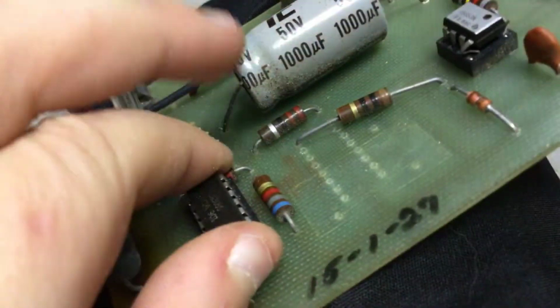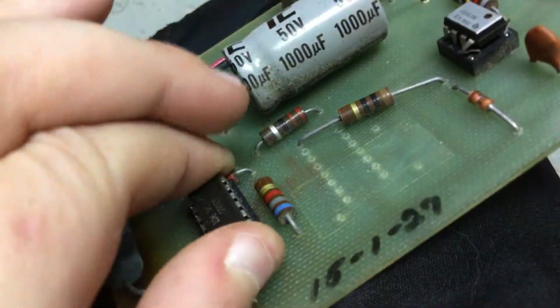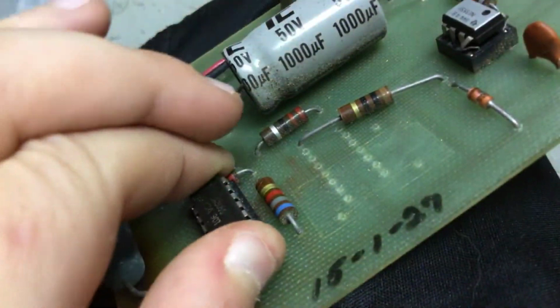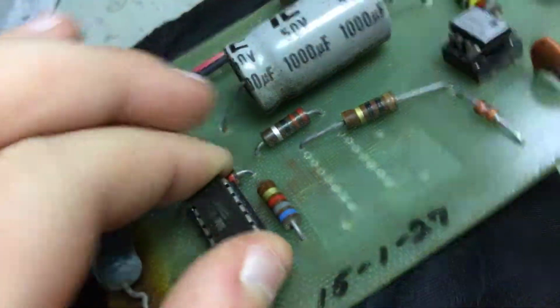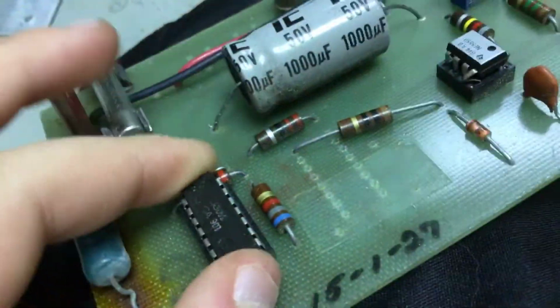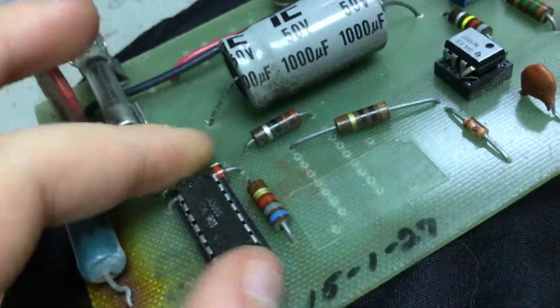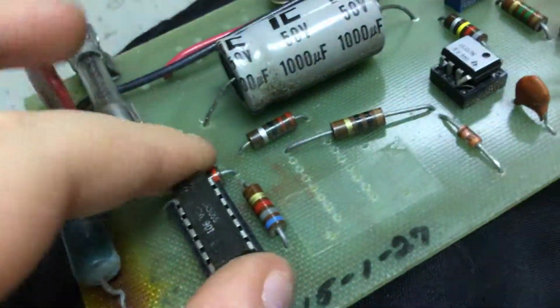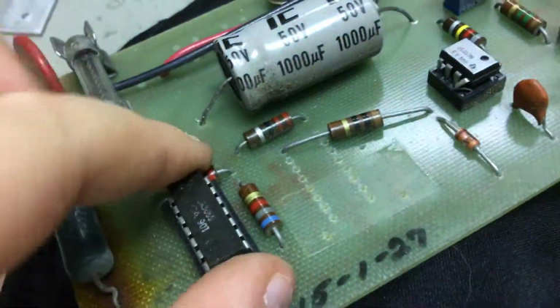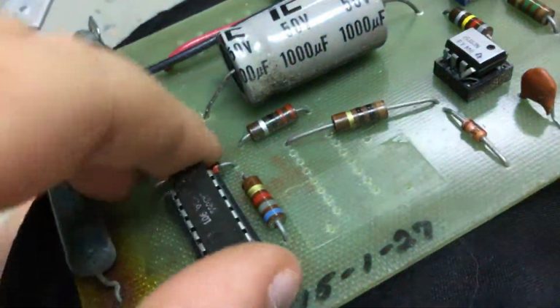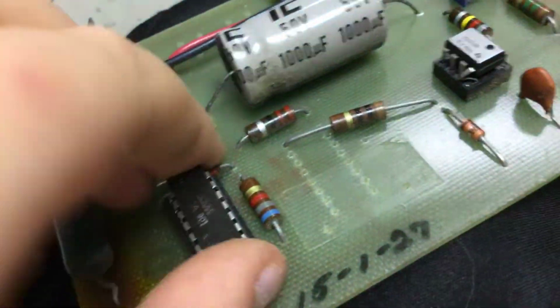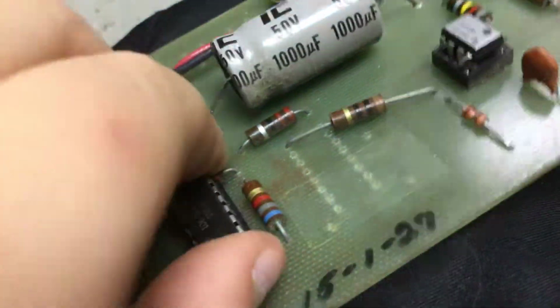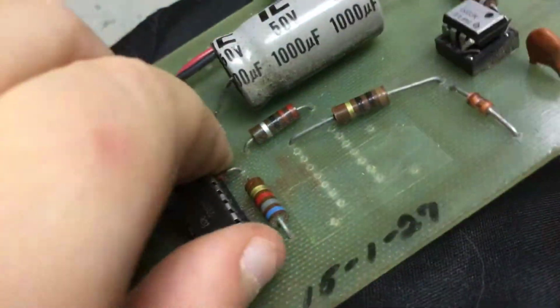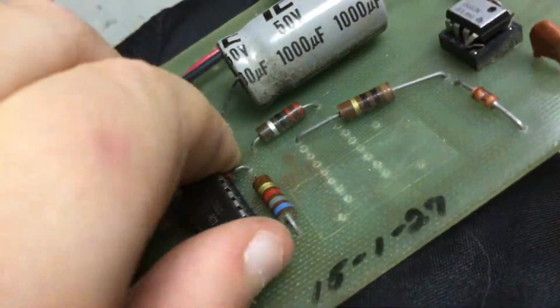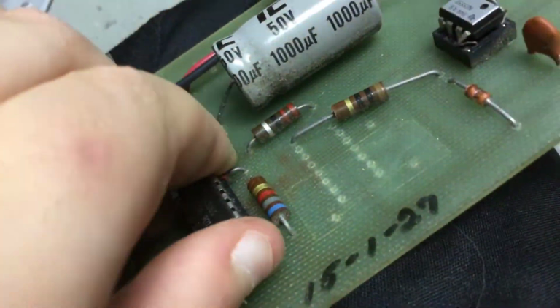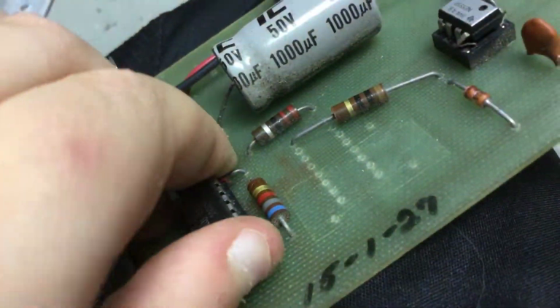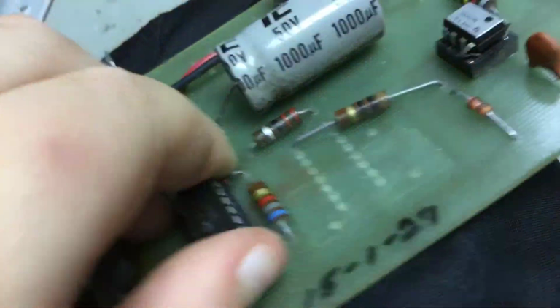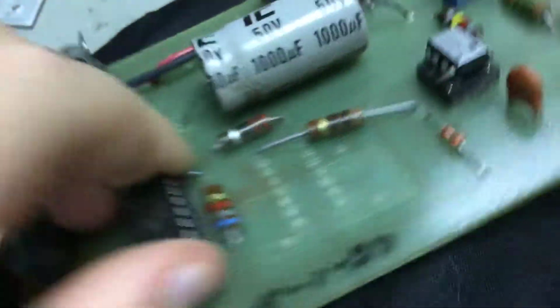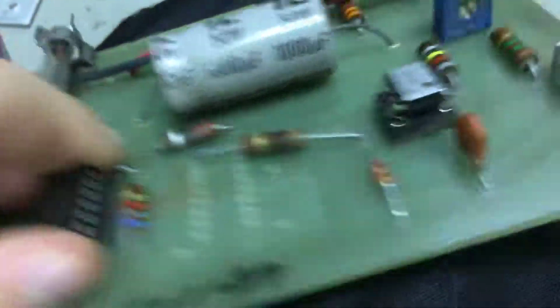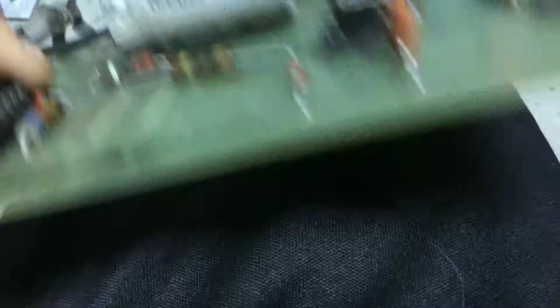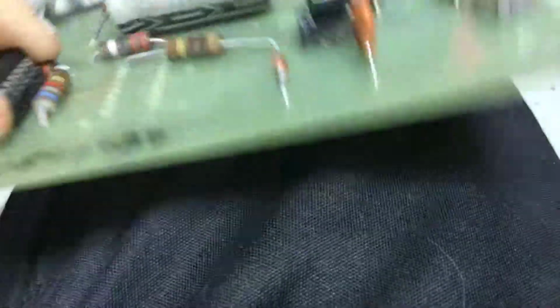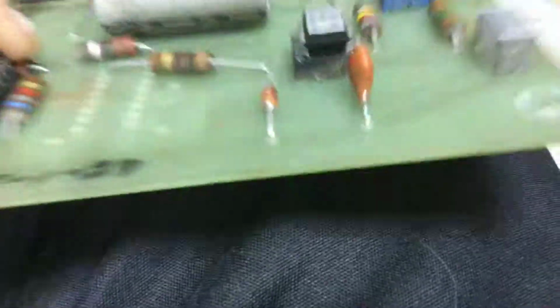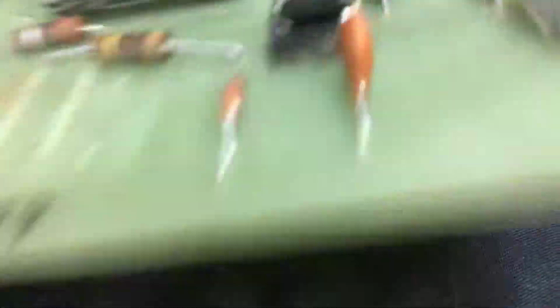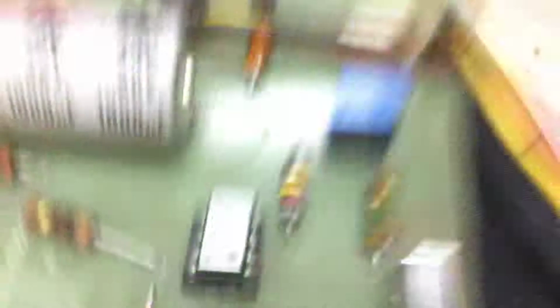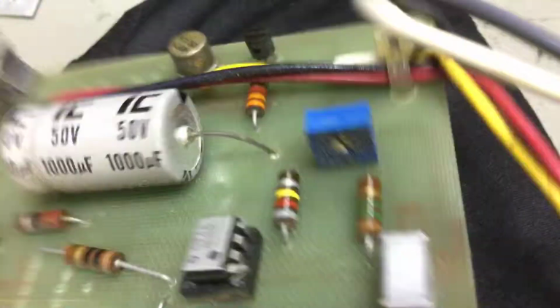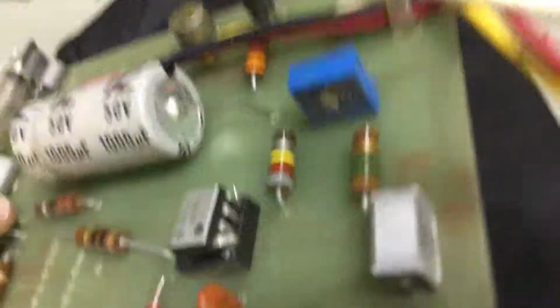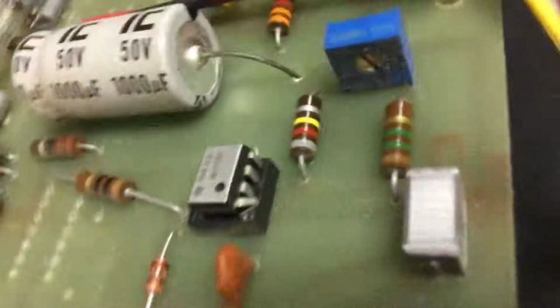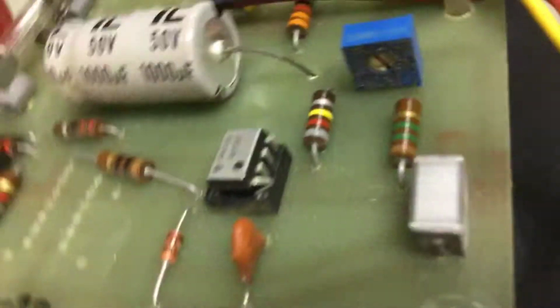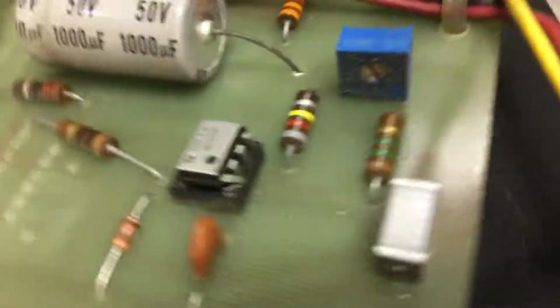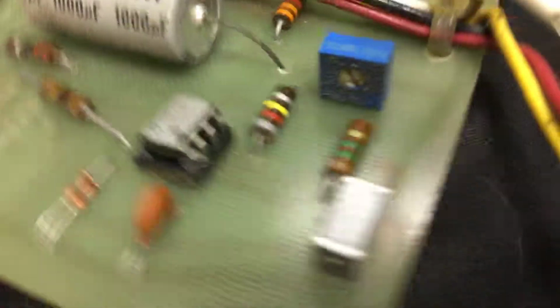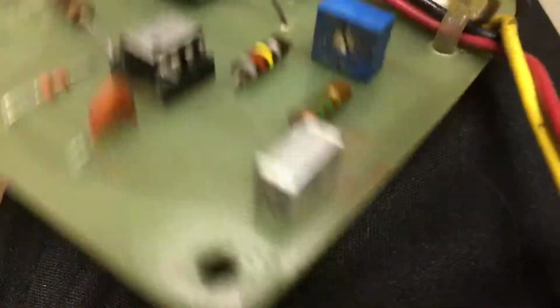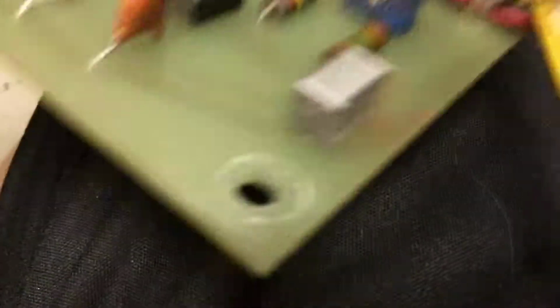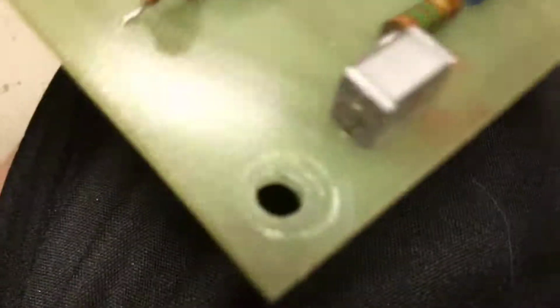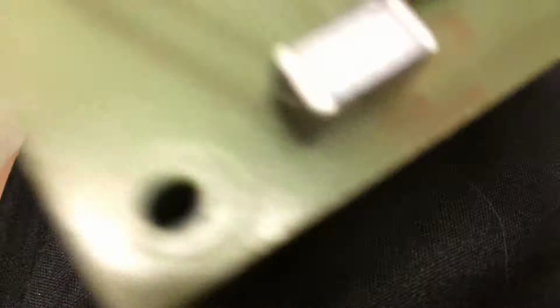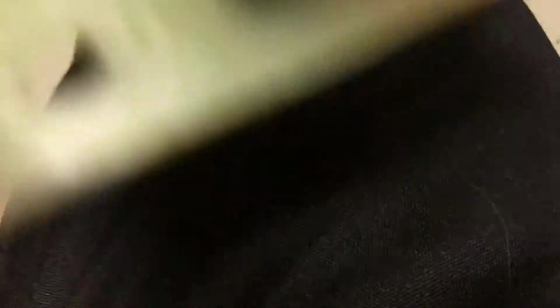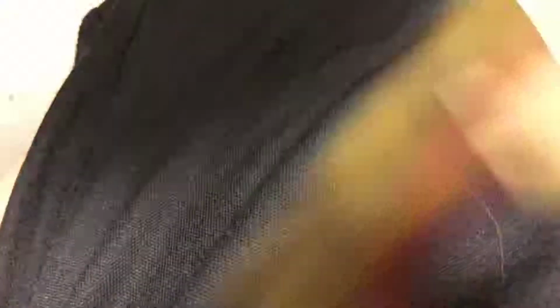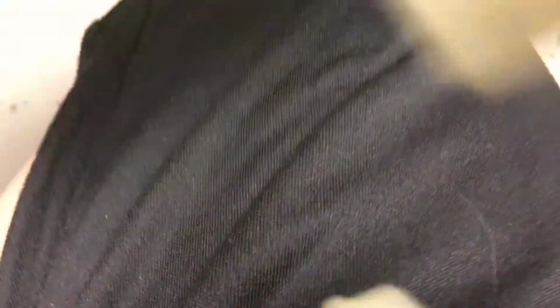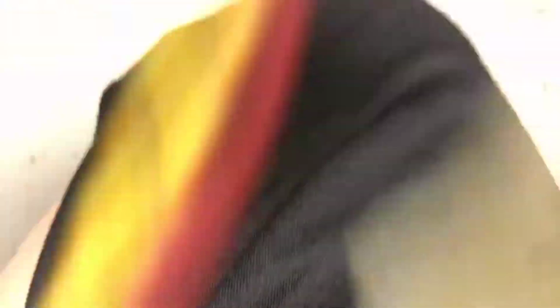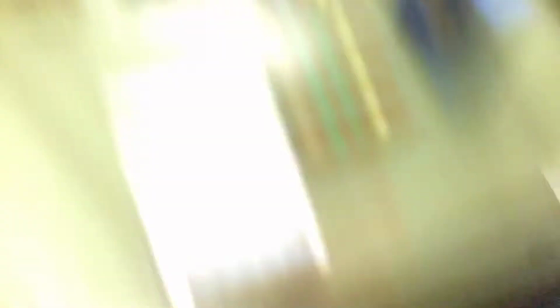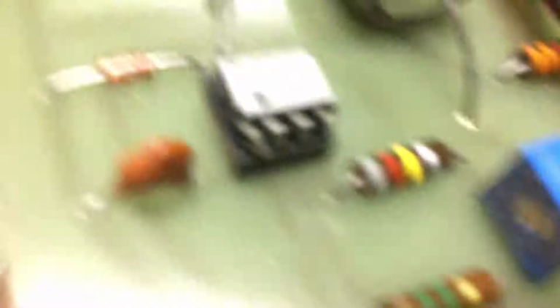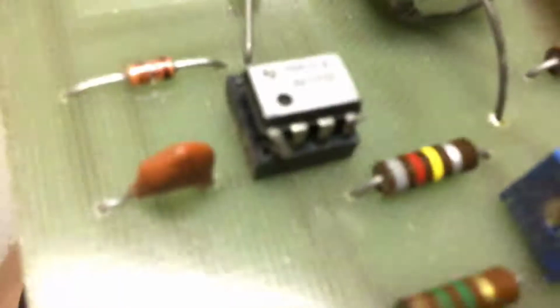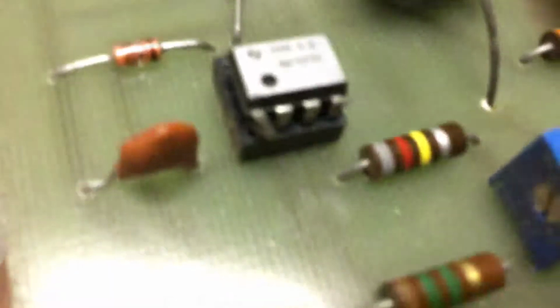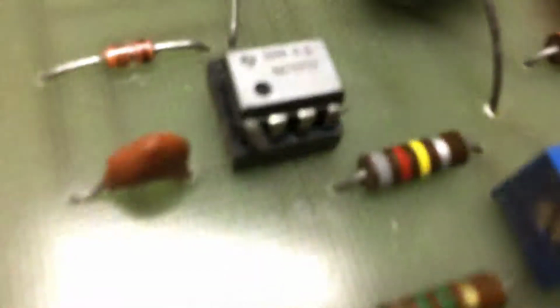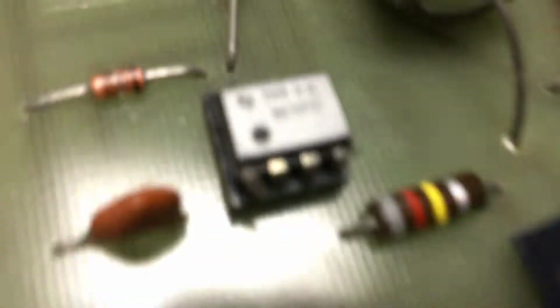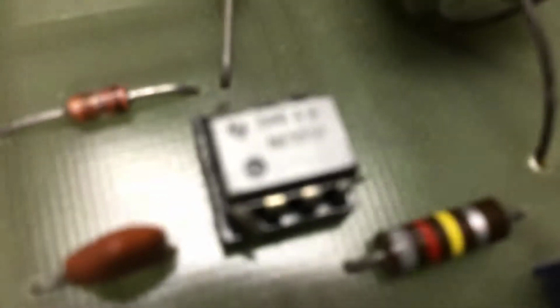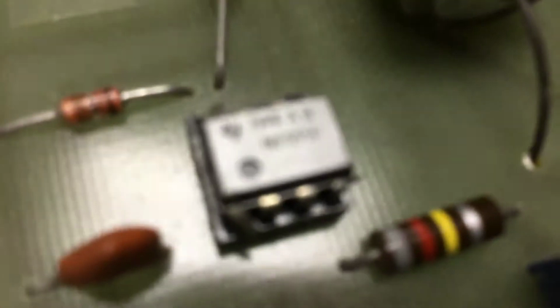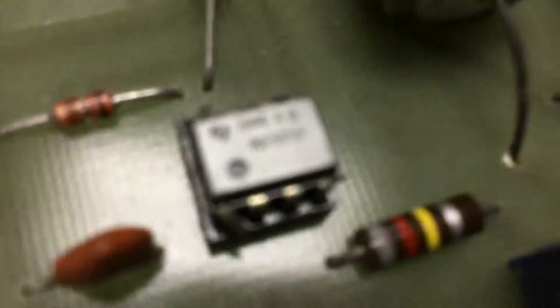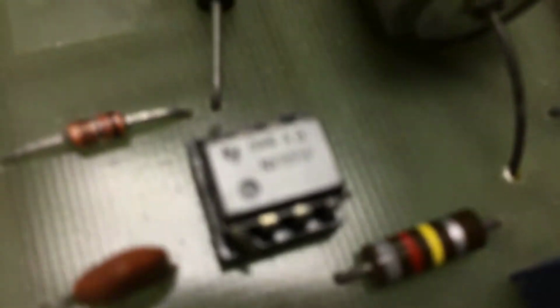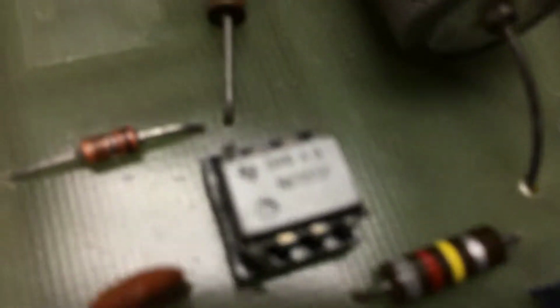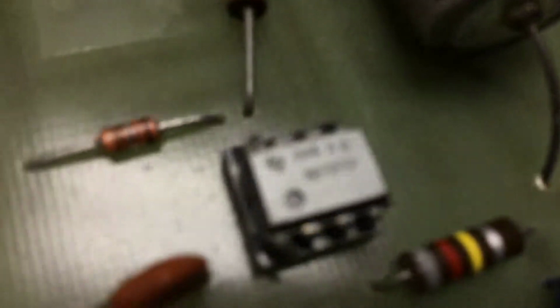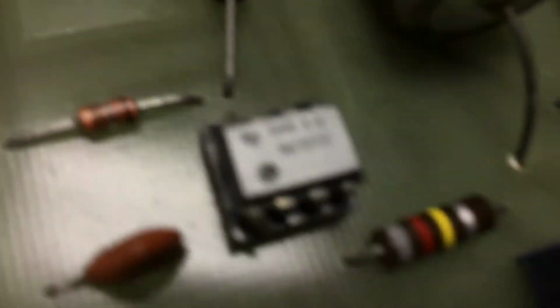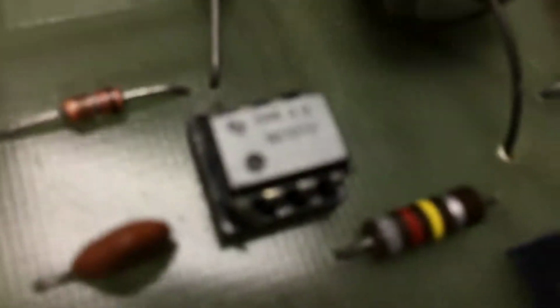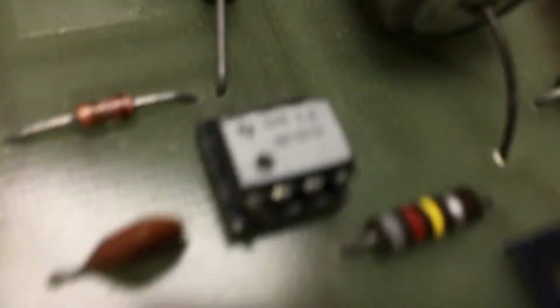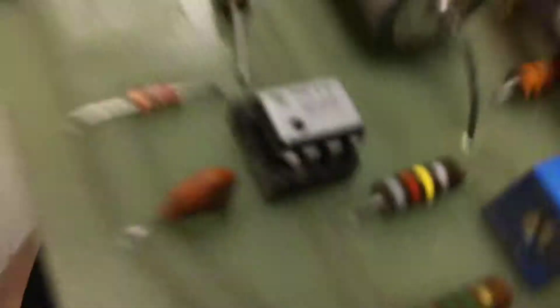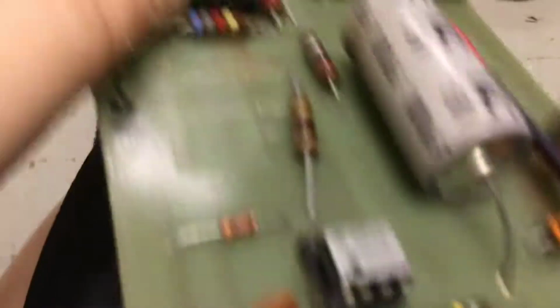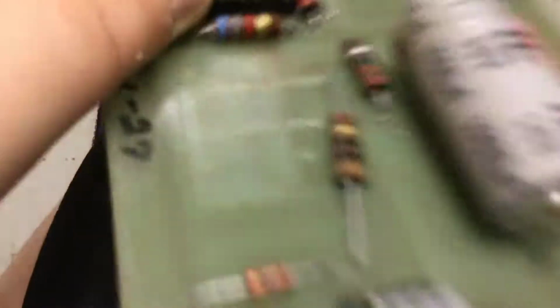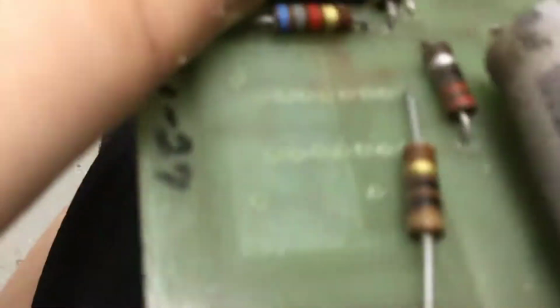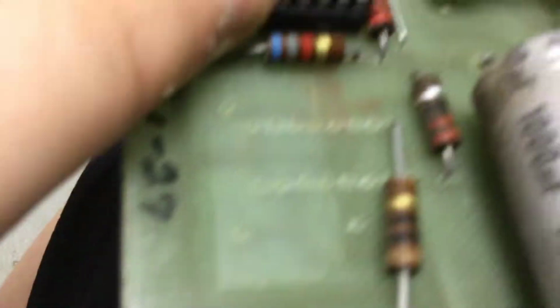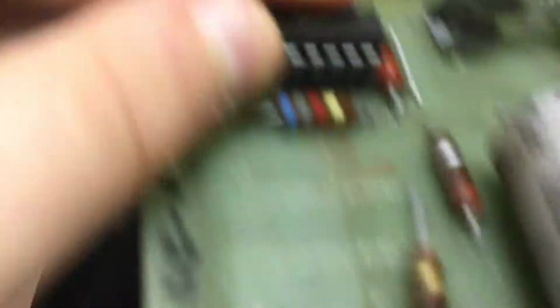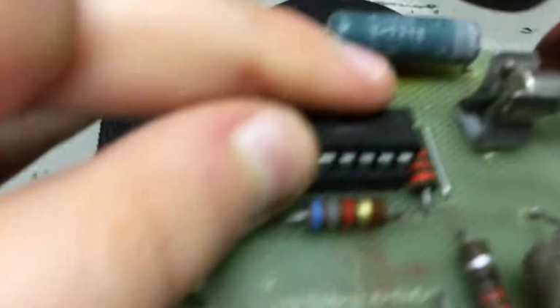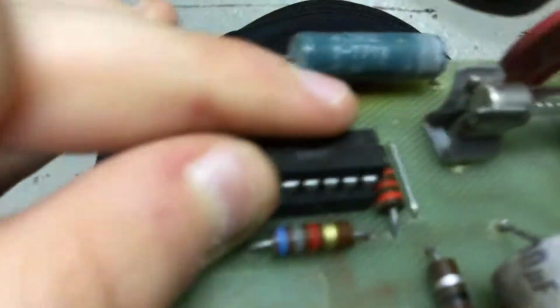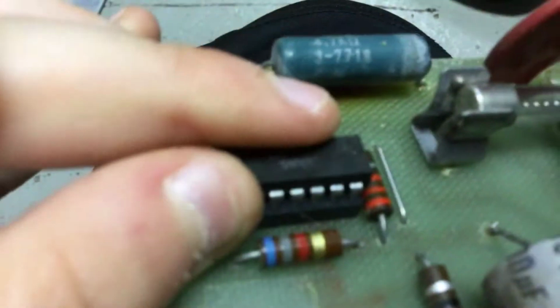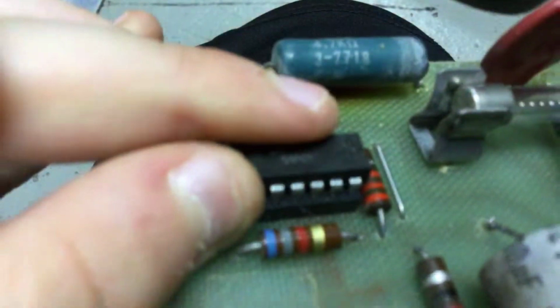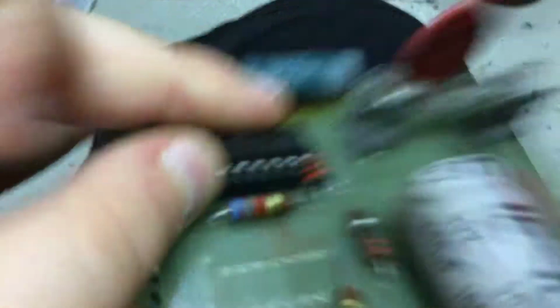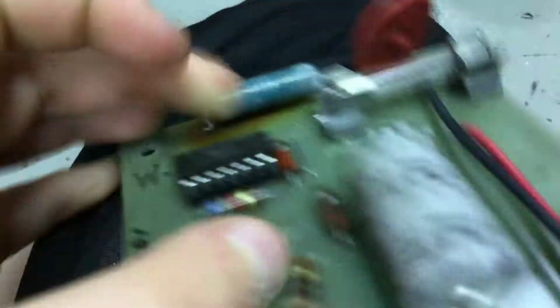There are two chips here. One is a Texas Instruments chip; the other one I don't know.